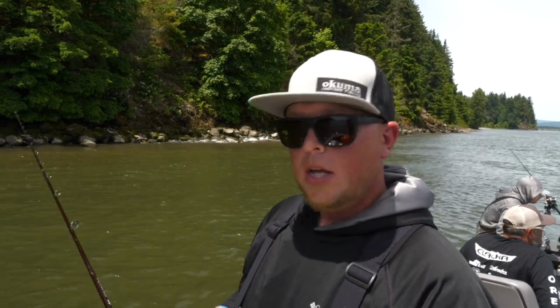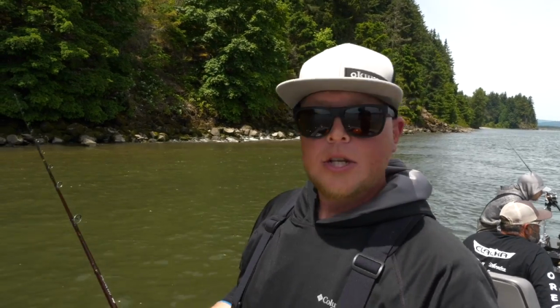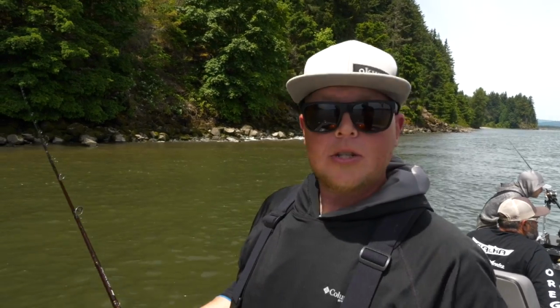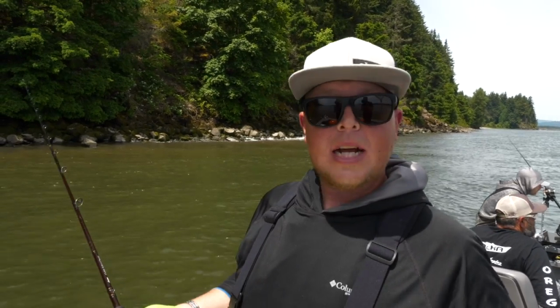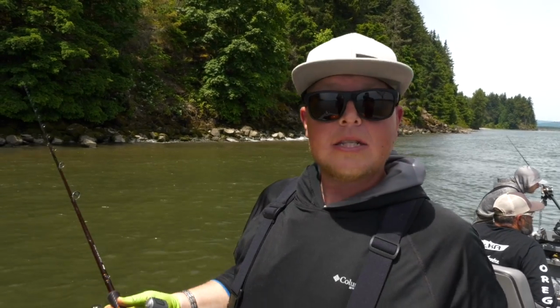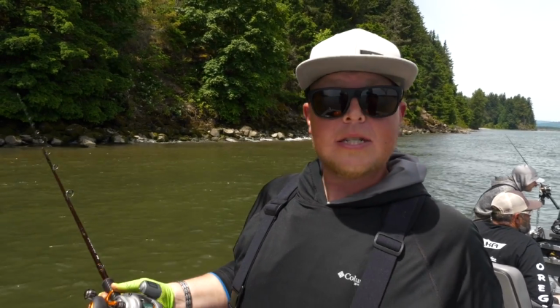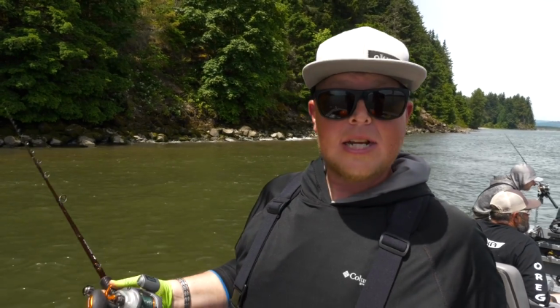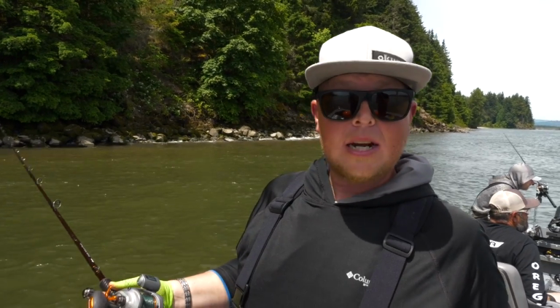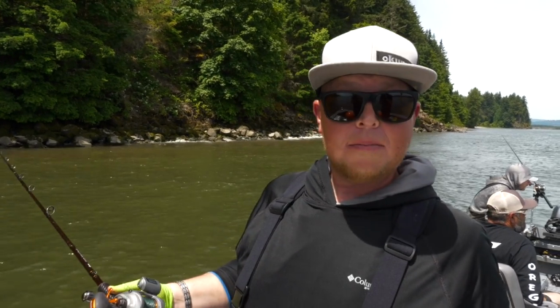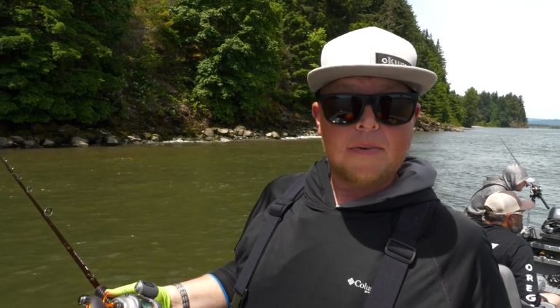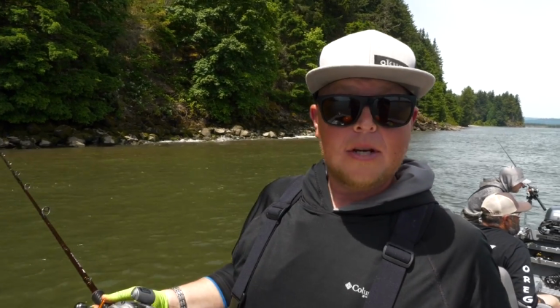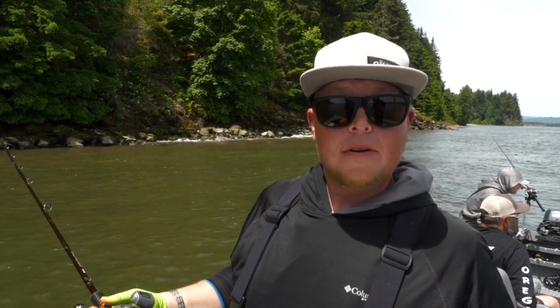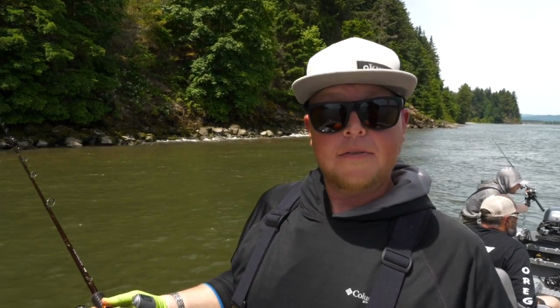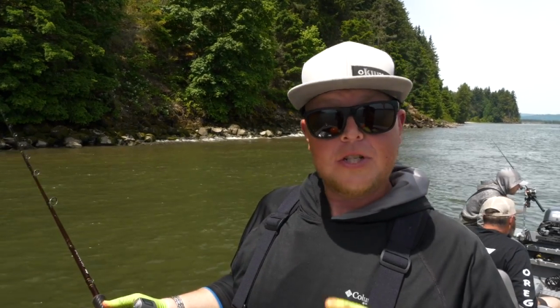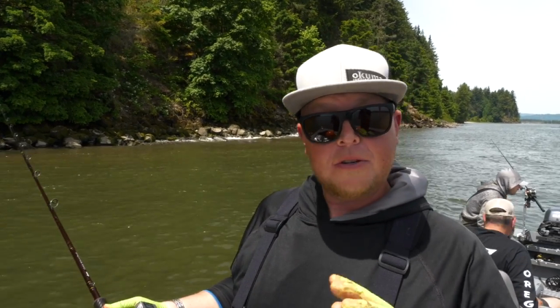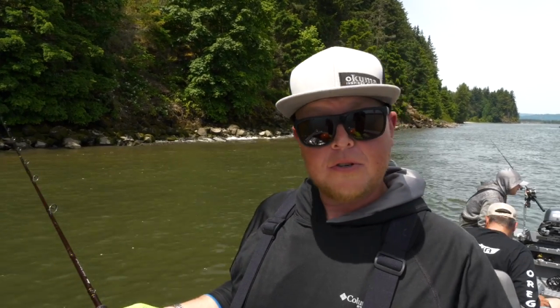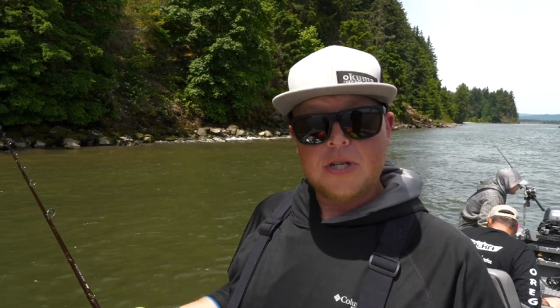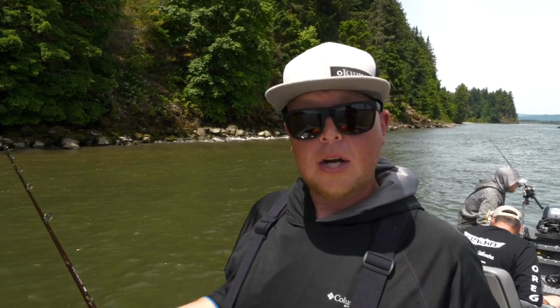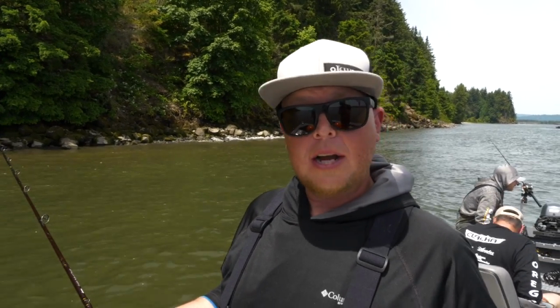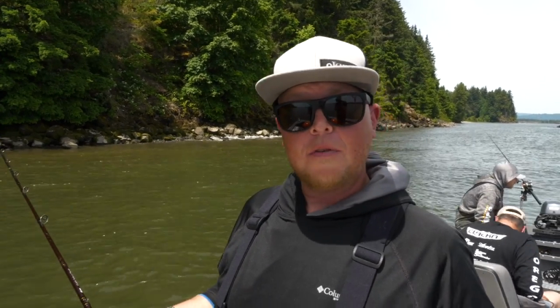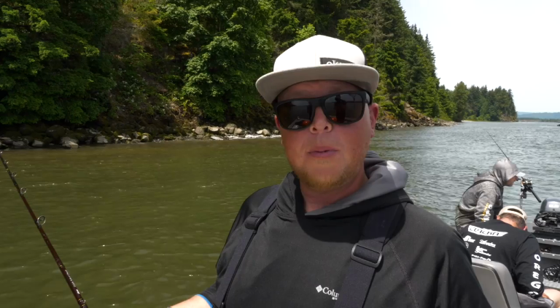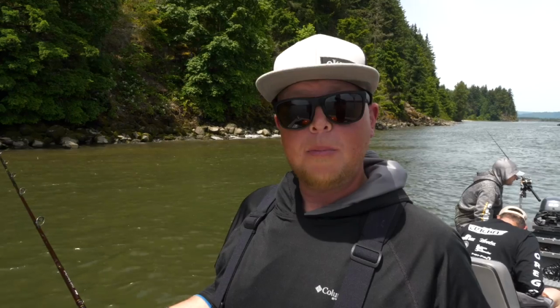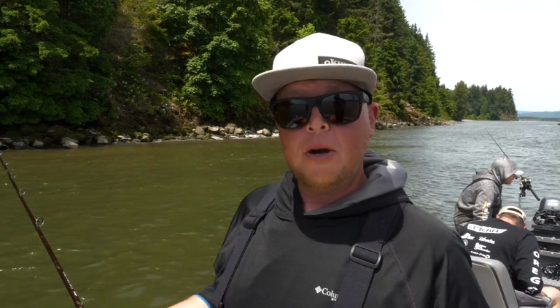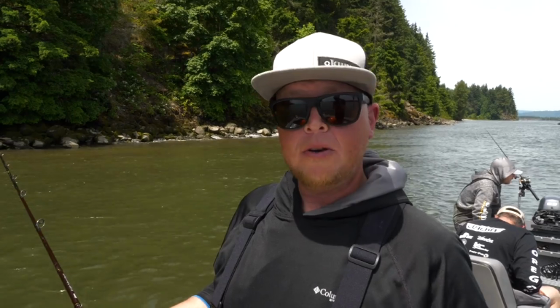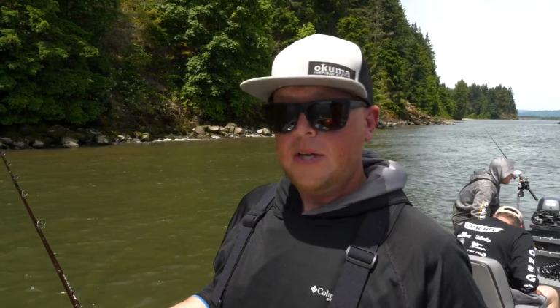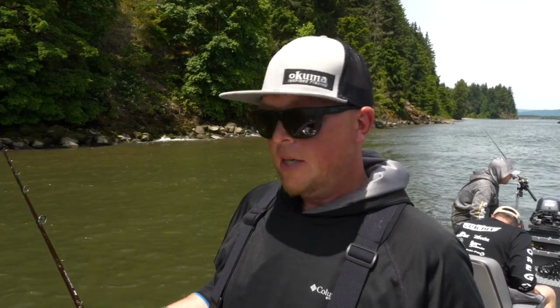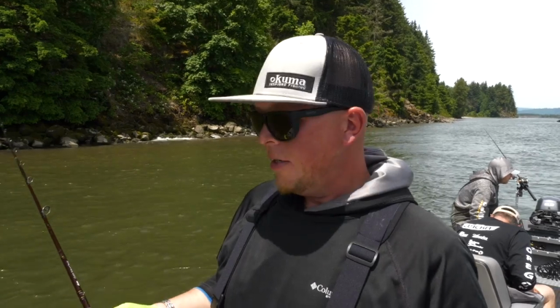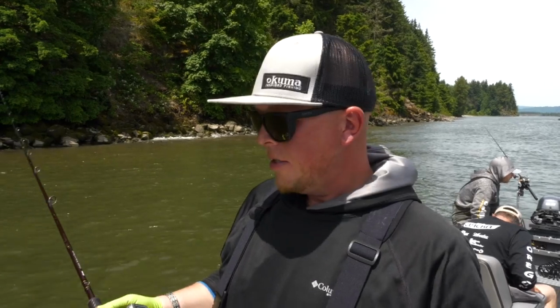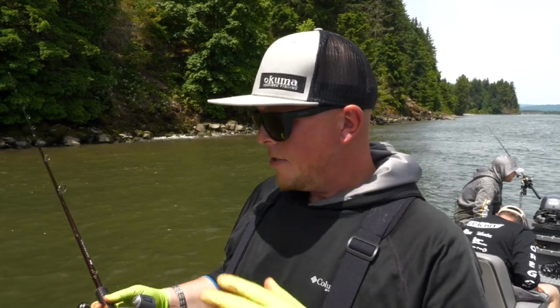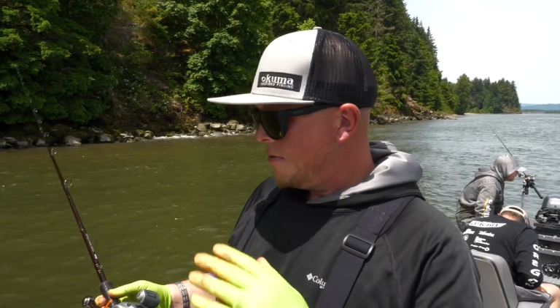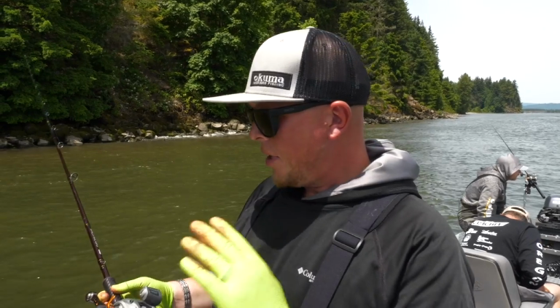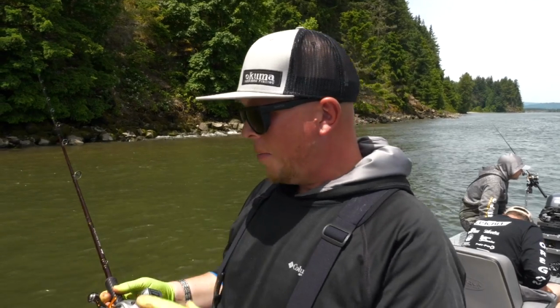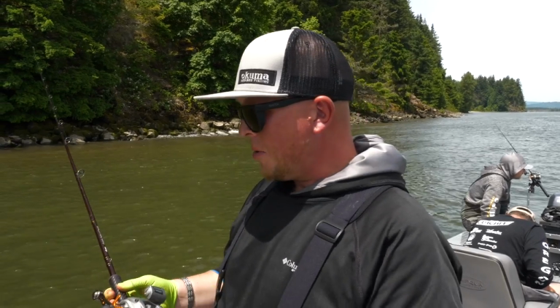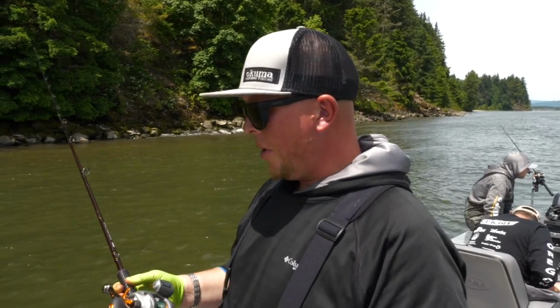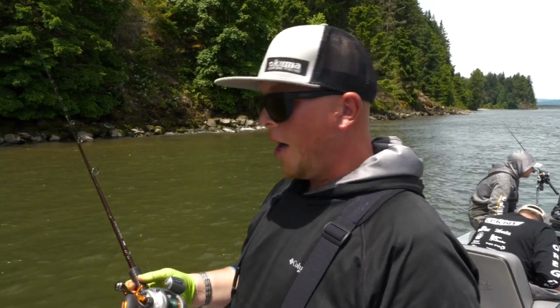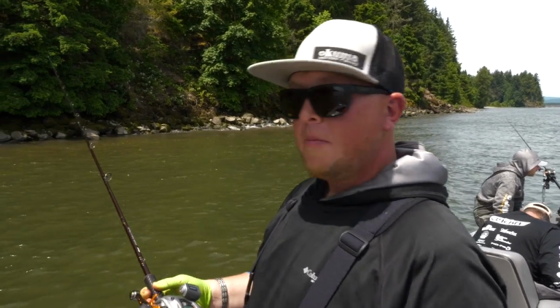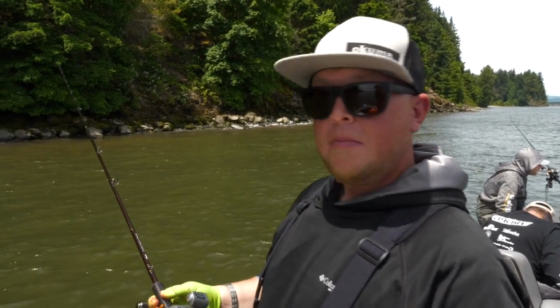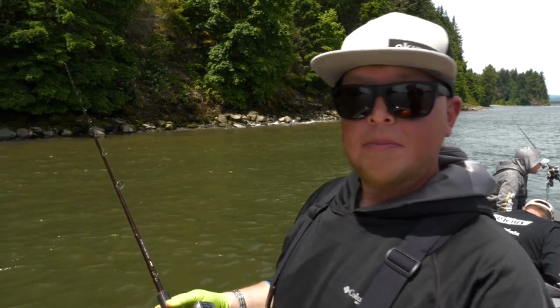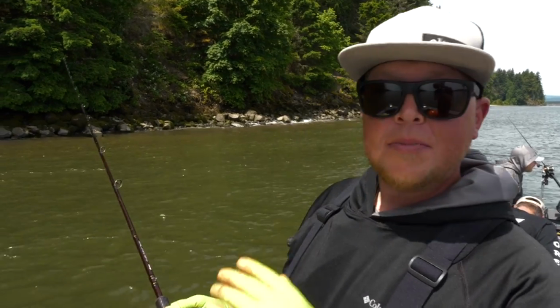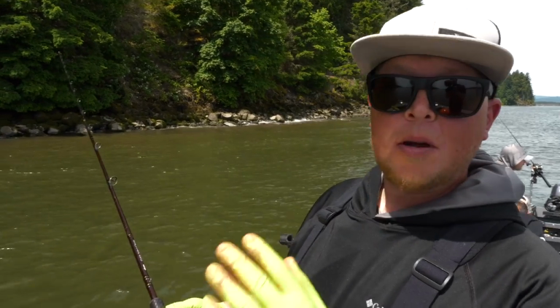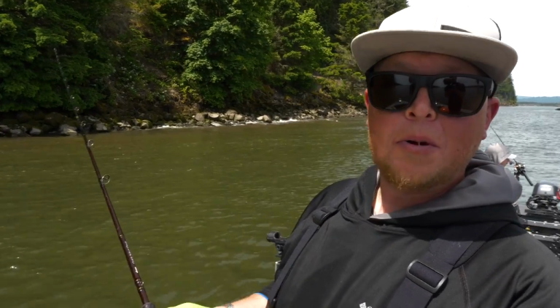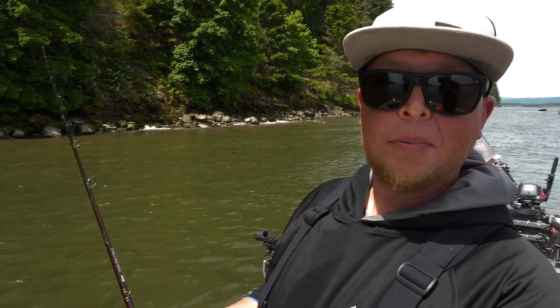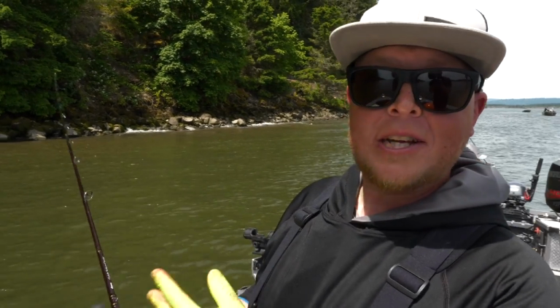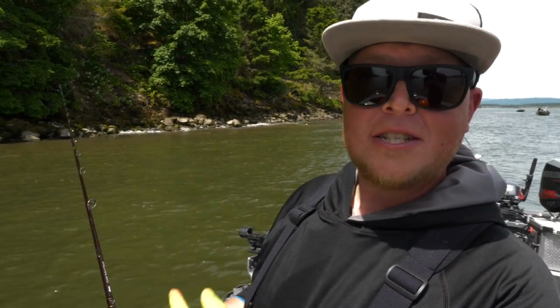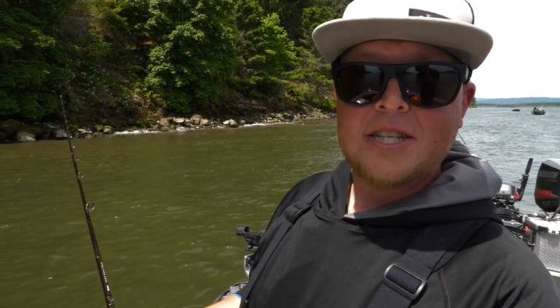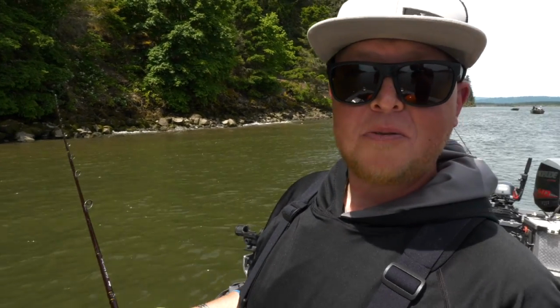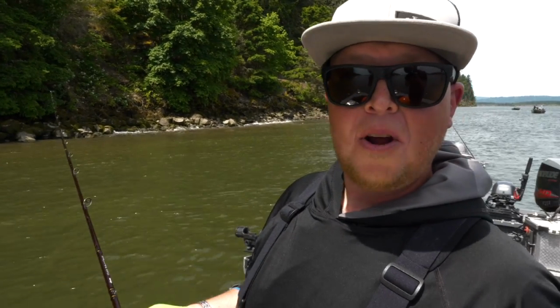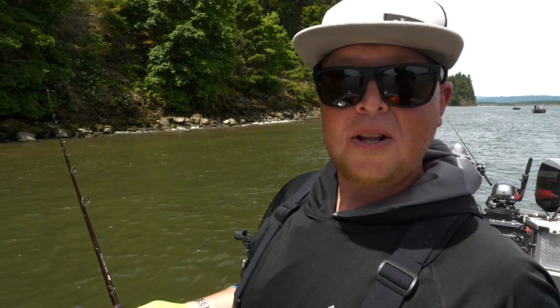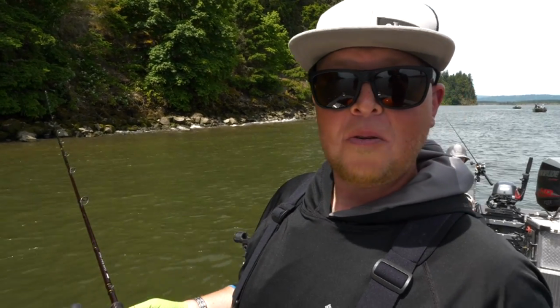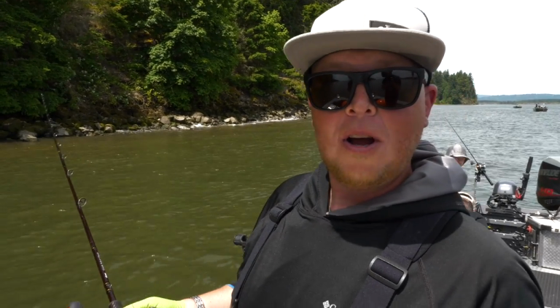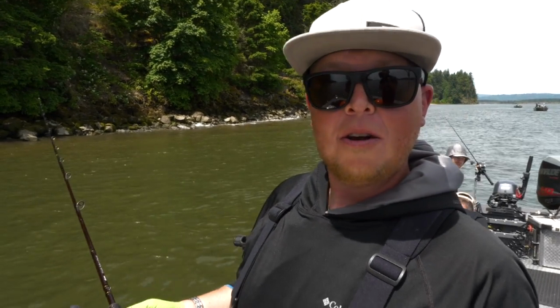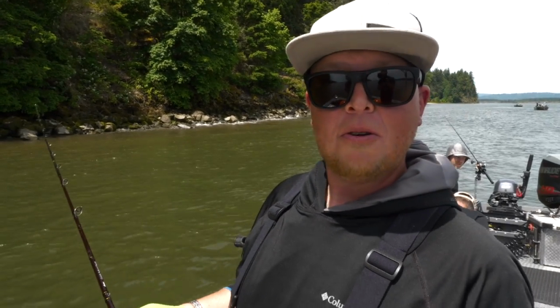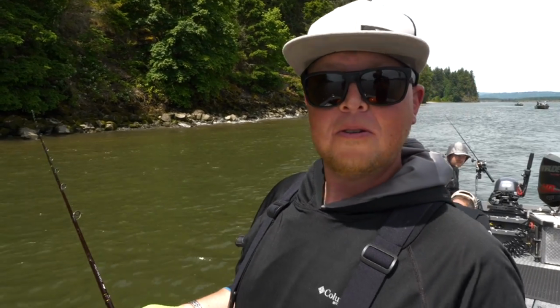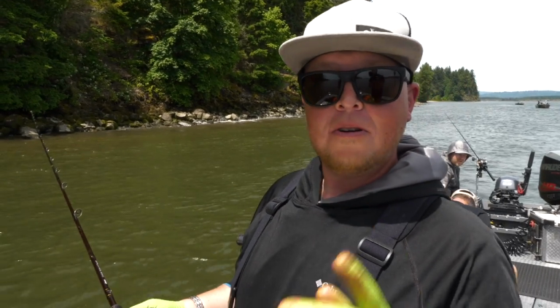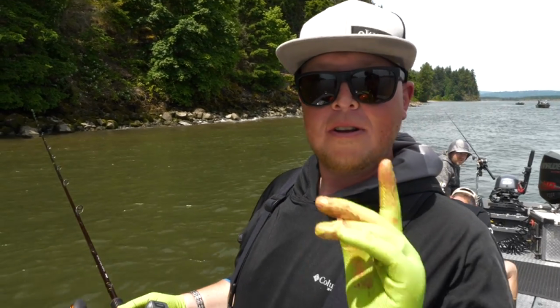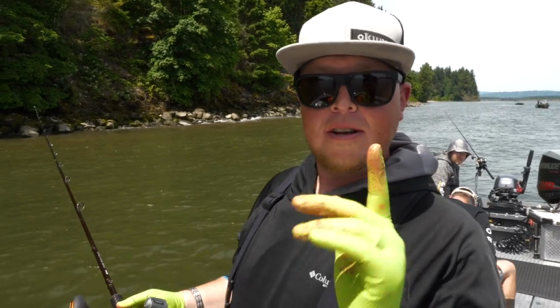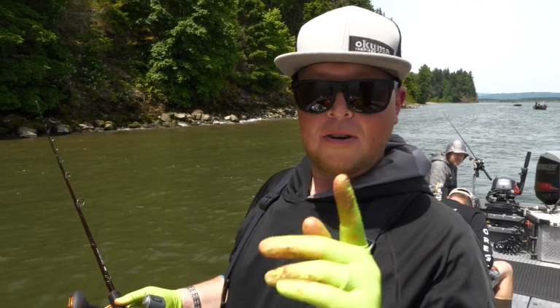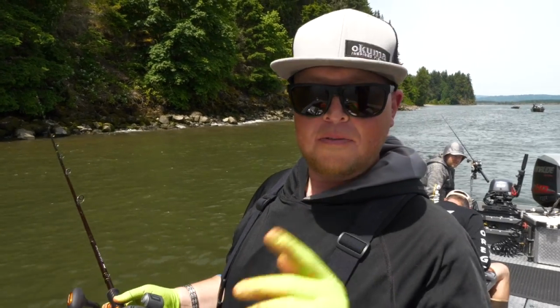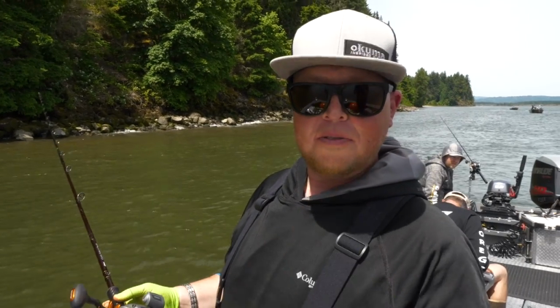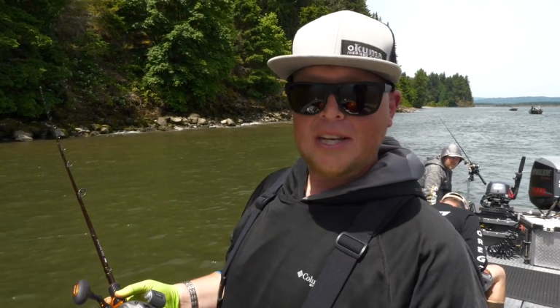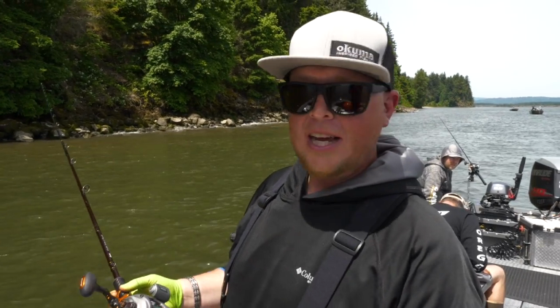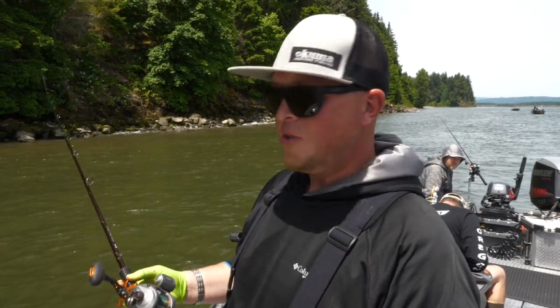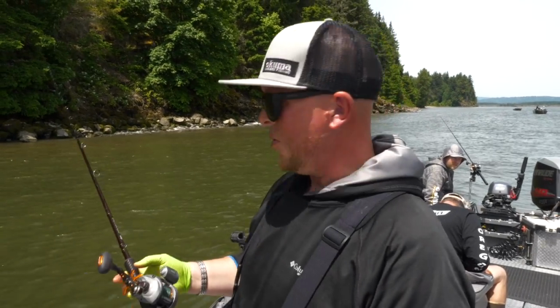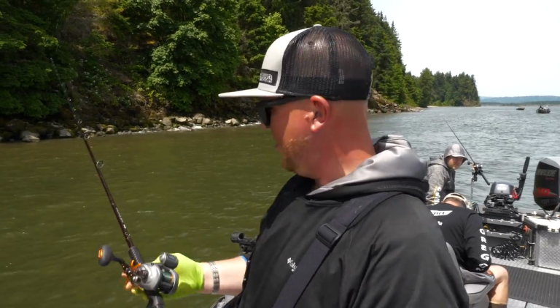So that's the setup for fishing sockeye from a boat, top to bottom. Now I'm going to place this rod in the rod holder and hopefully catch one!